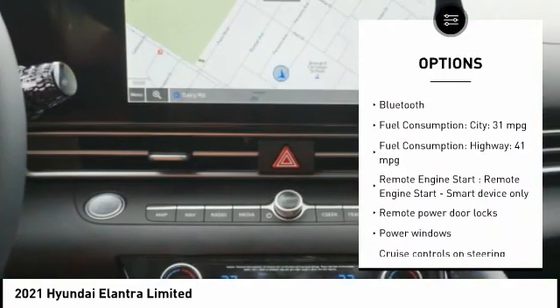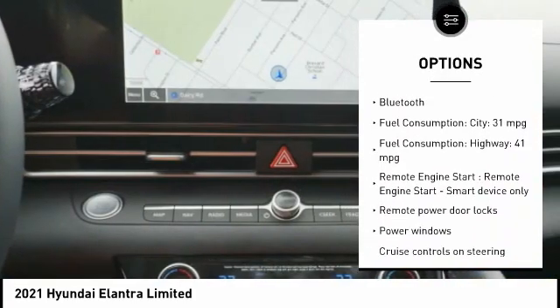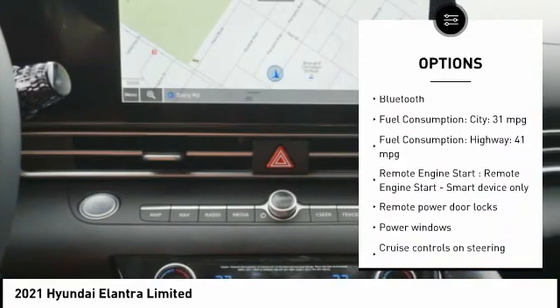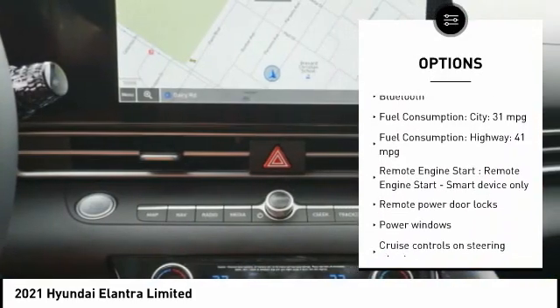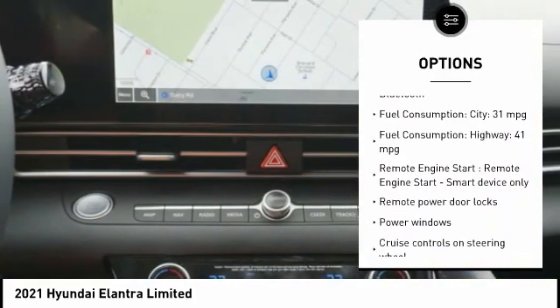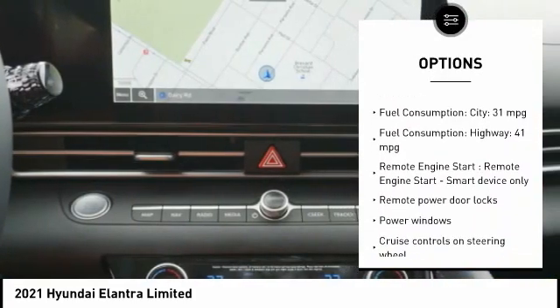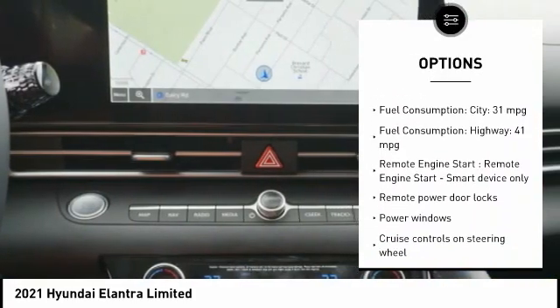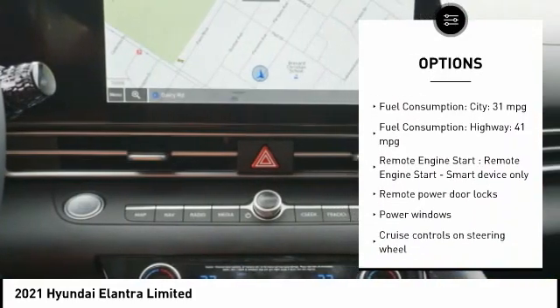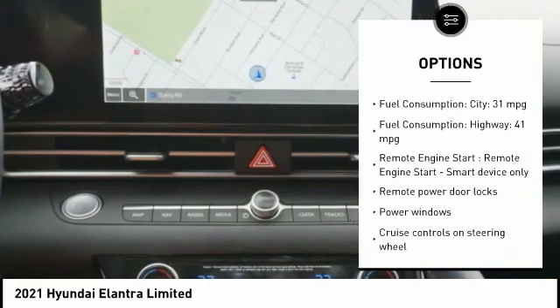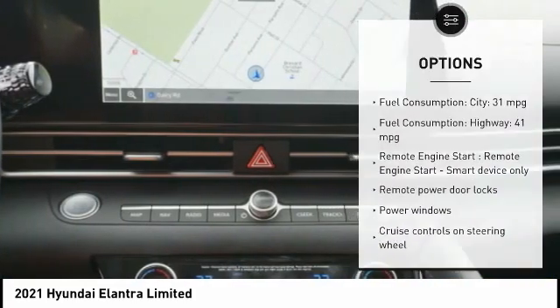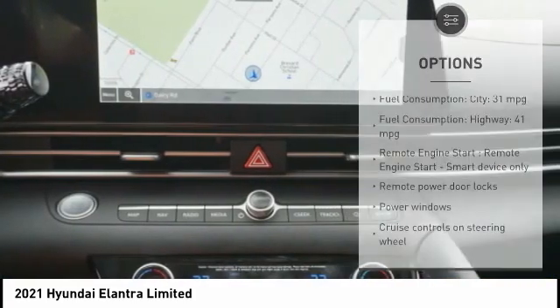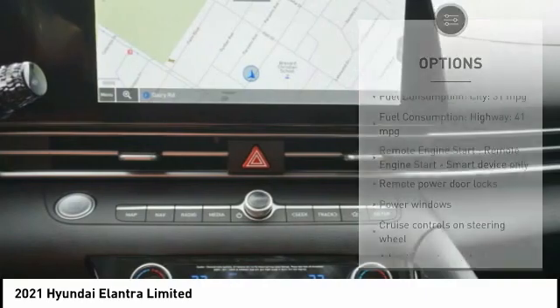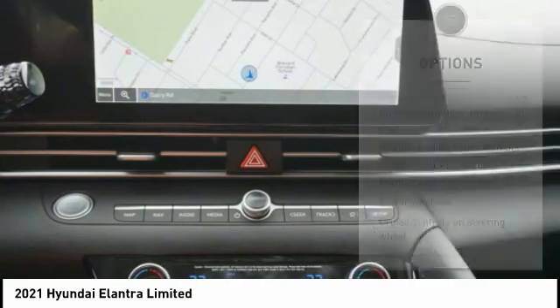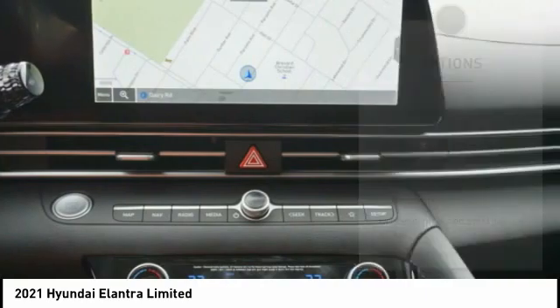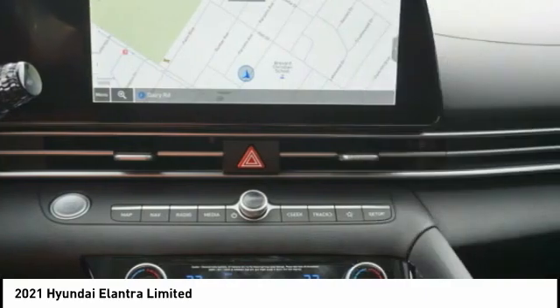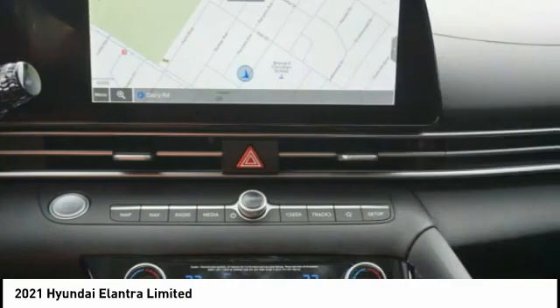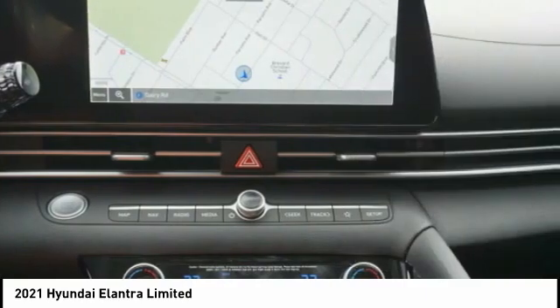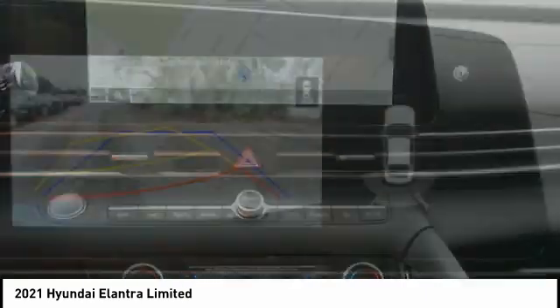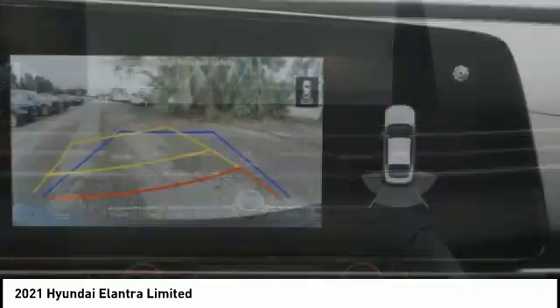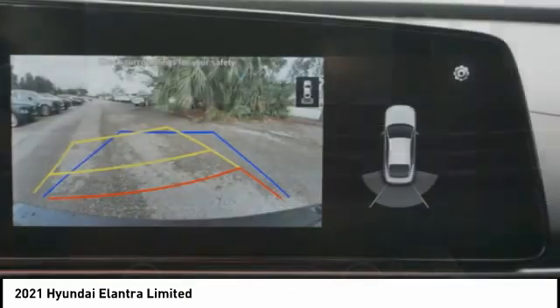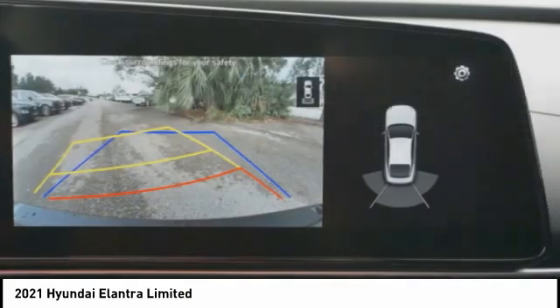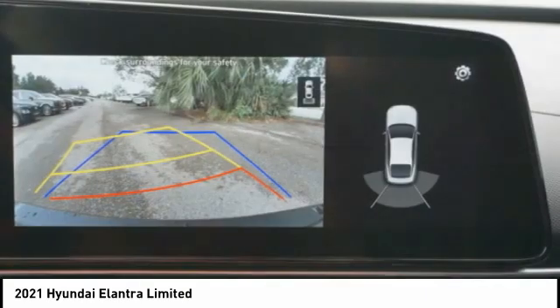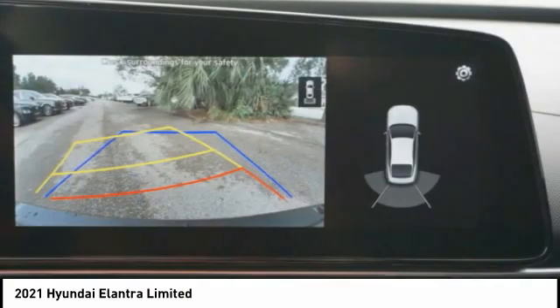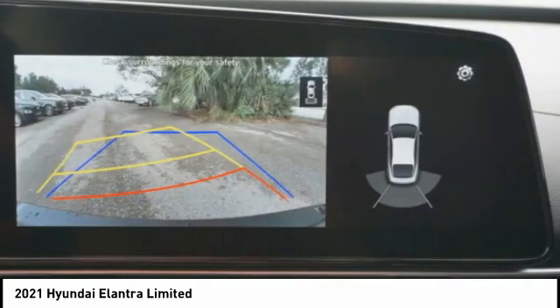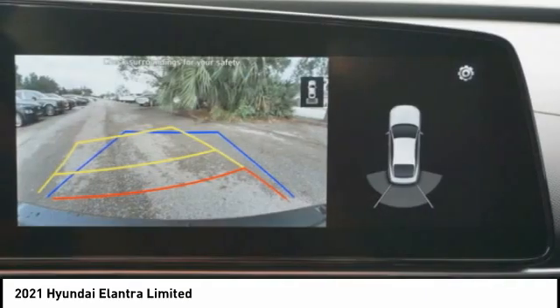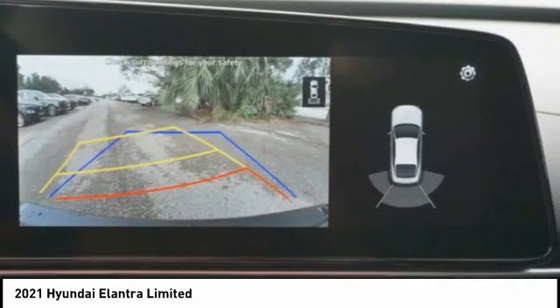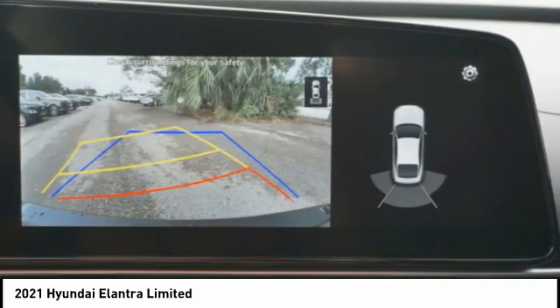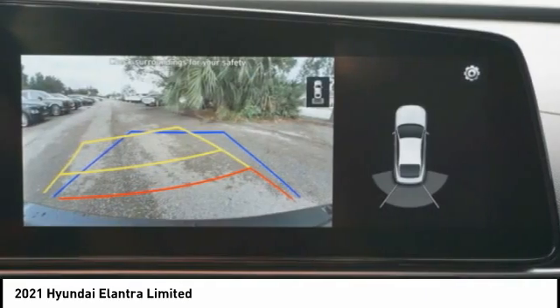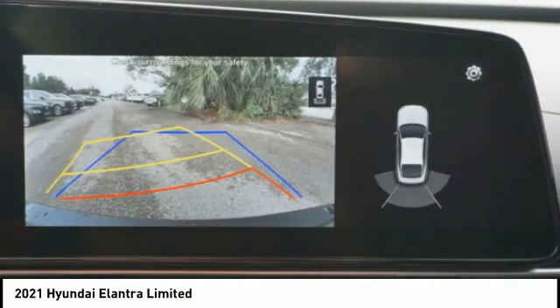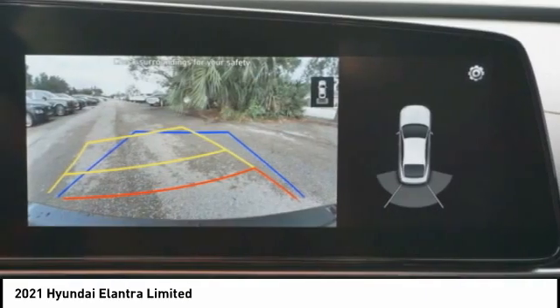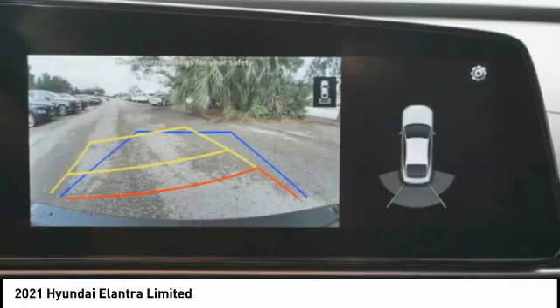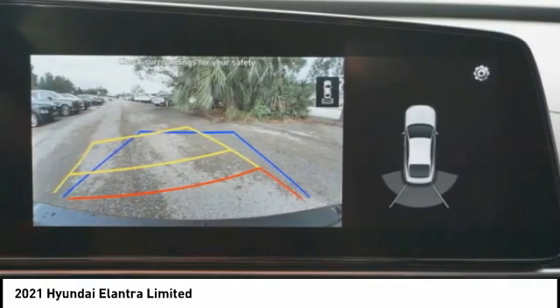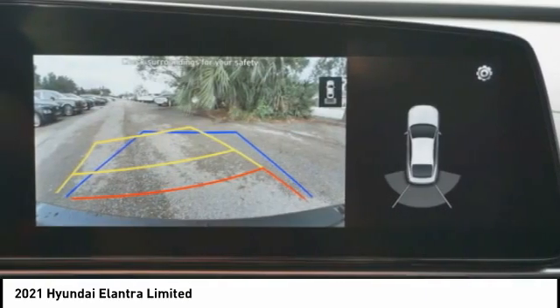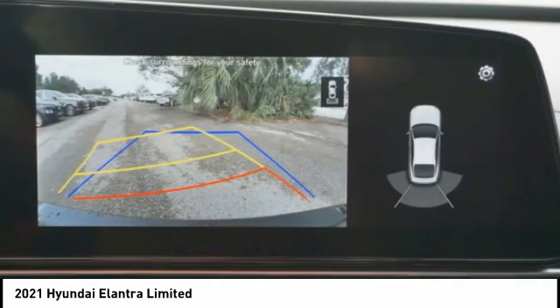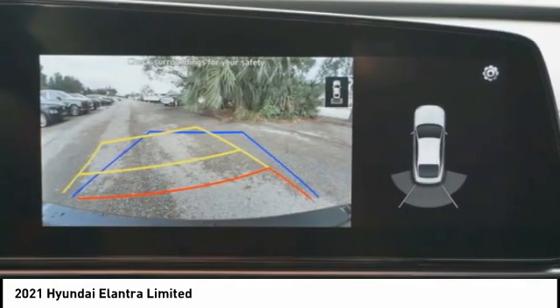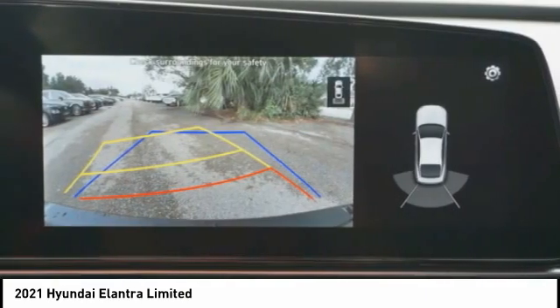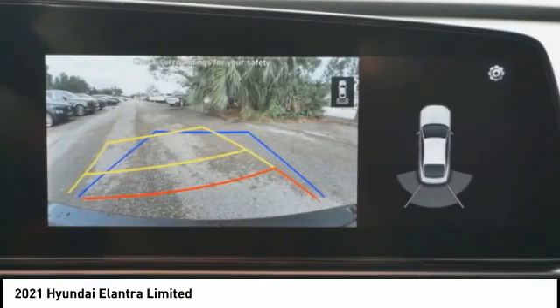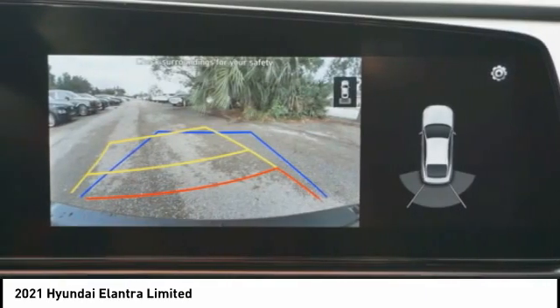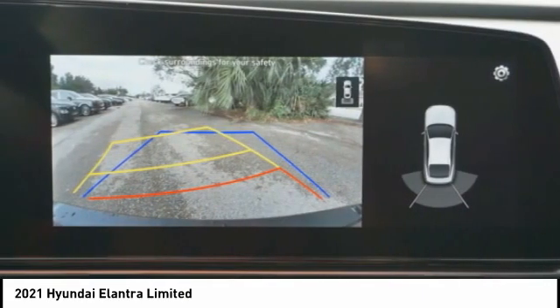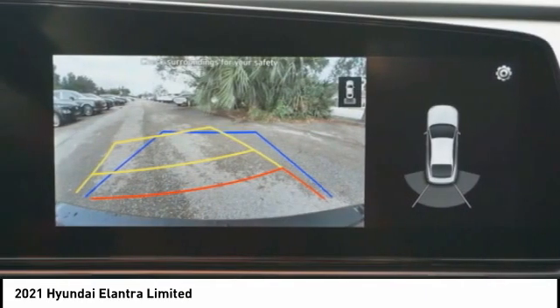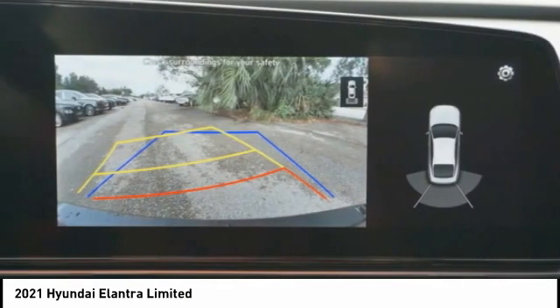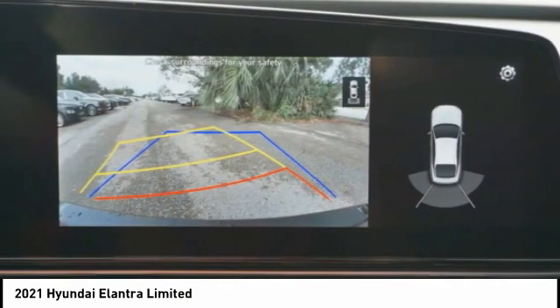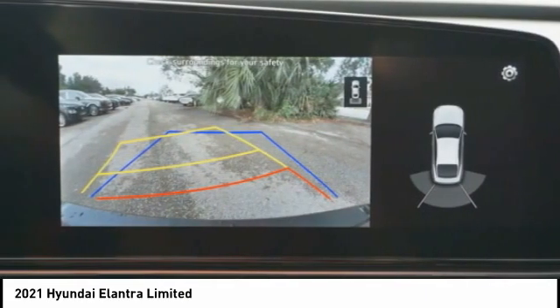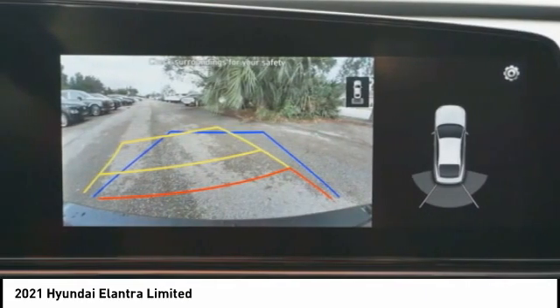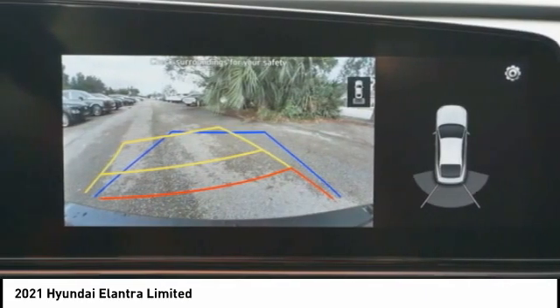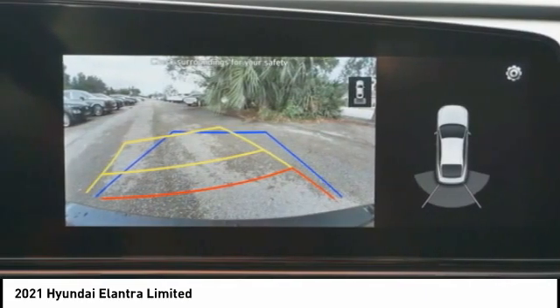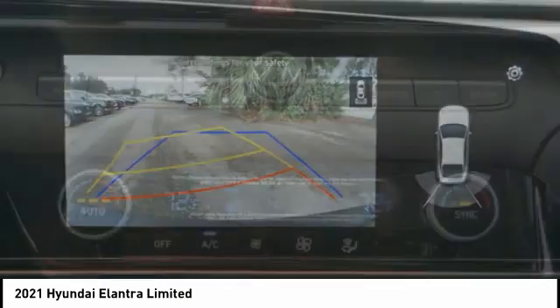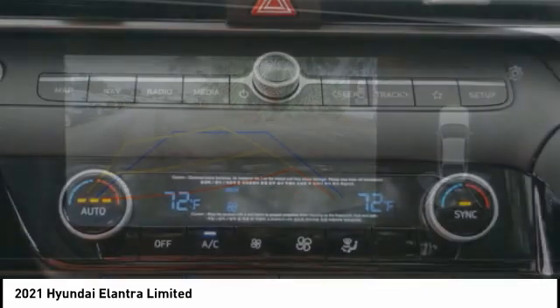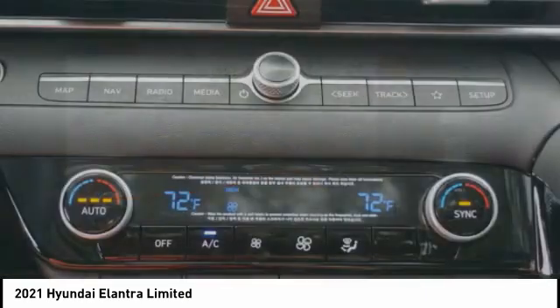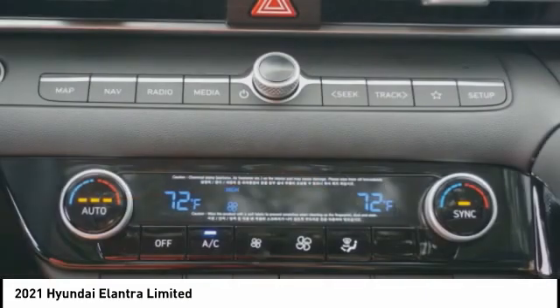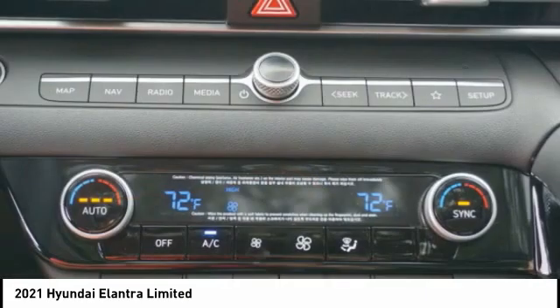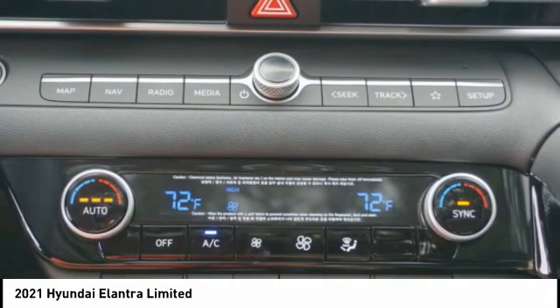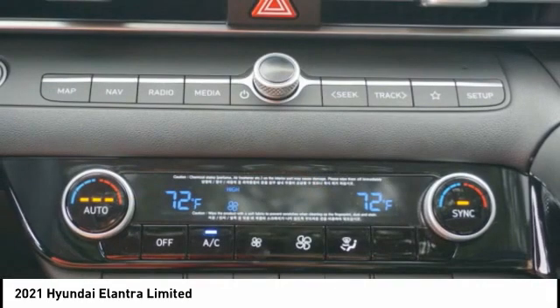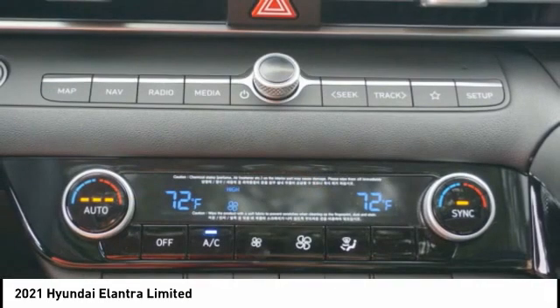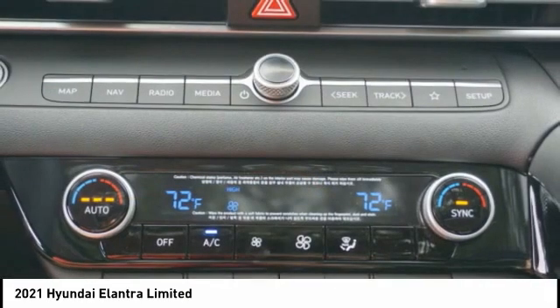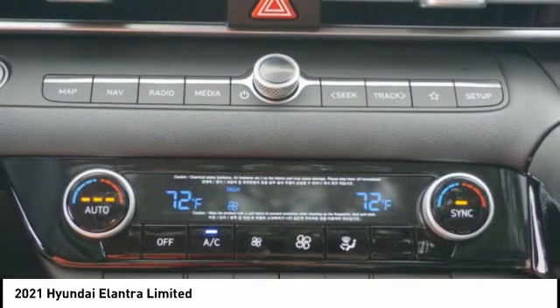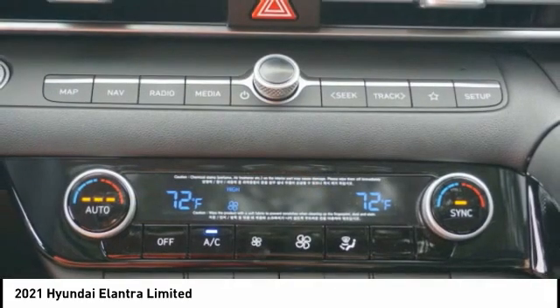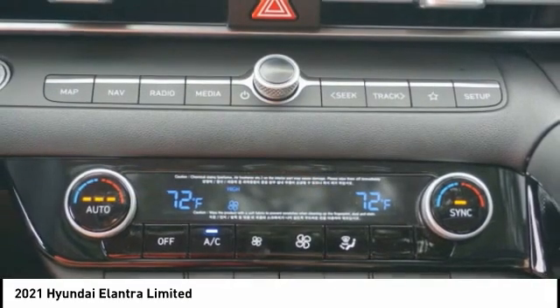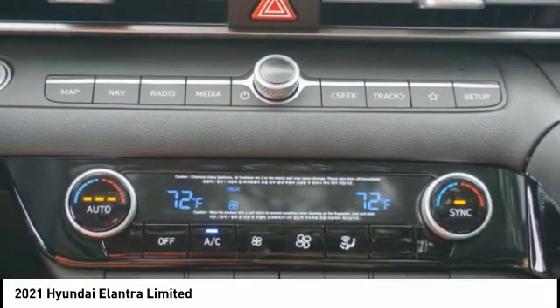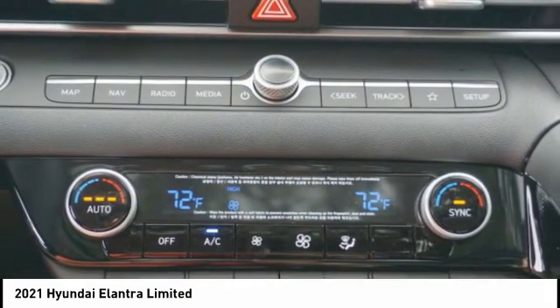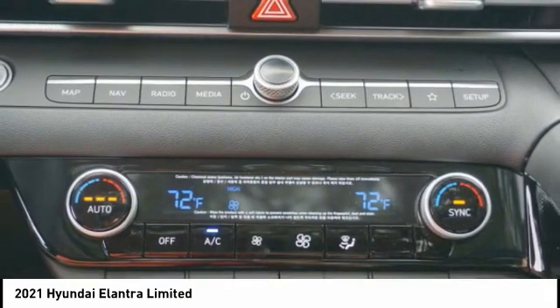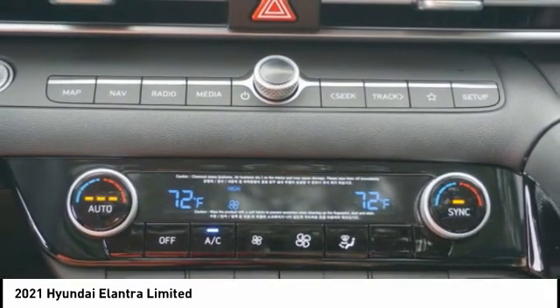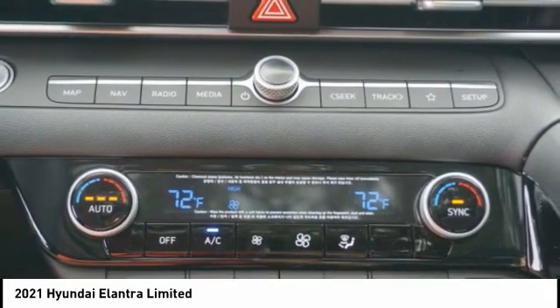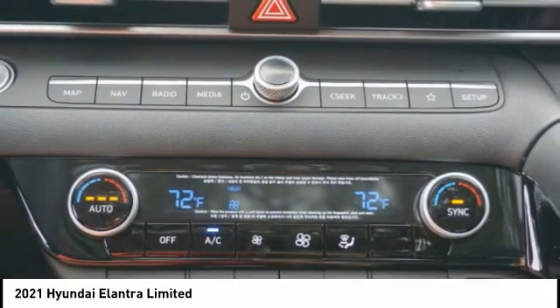Braking assist, remote power door locks, front independent suspension, rear view camera, Bluetooth.